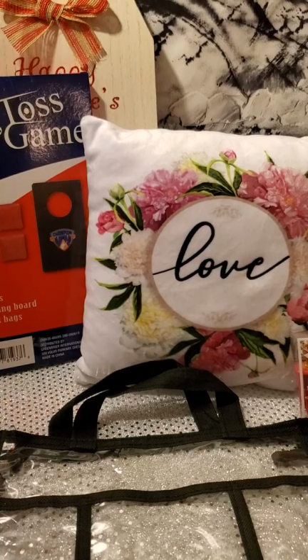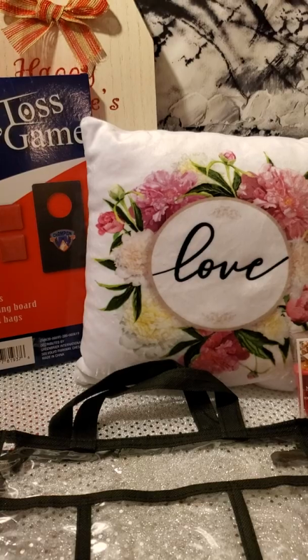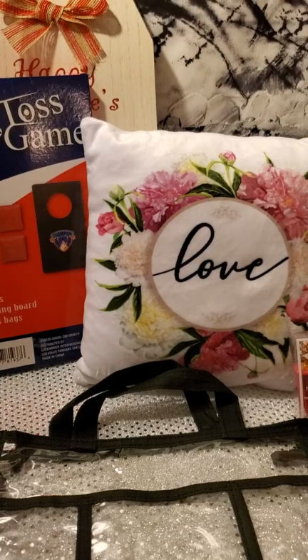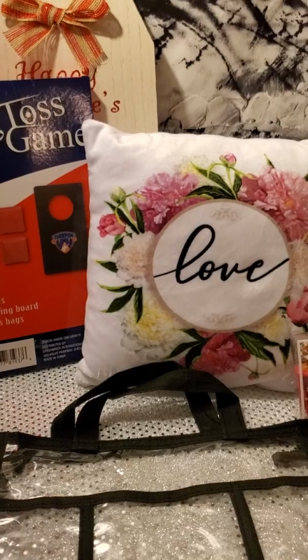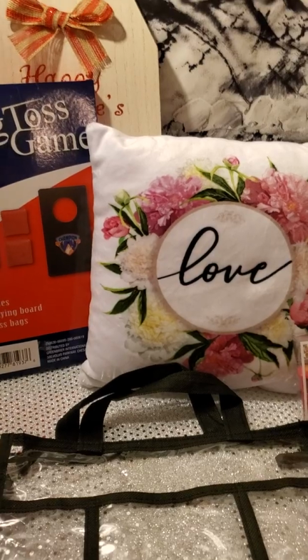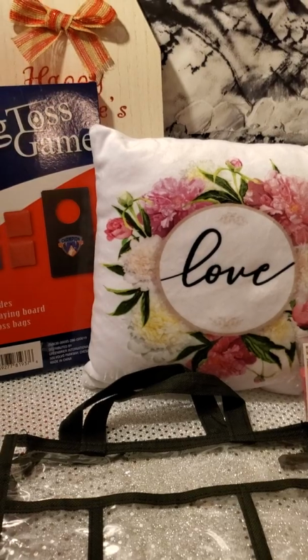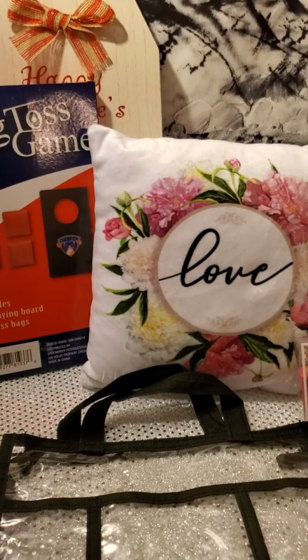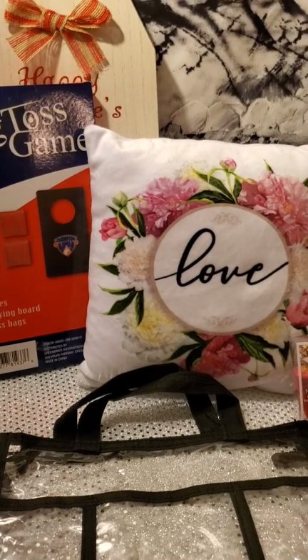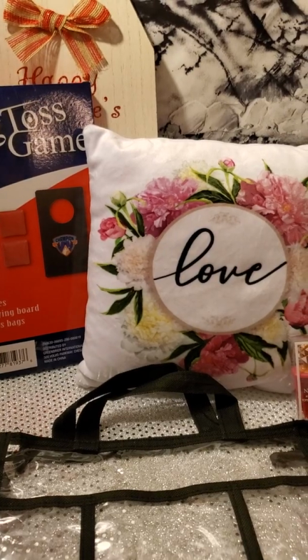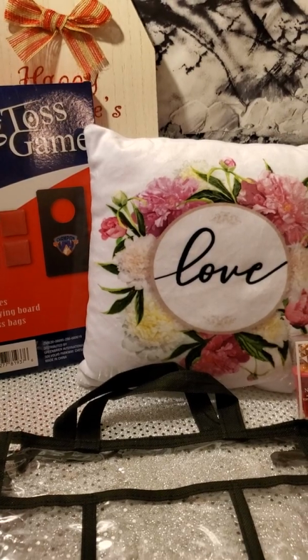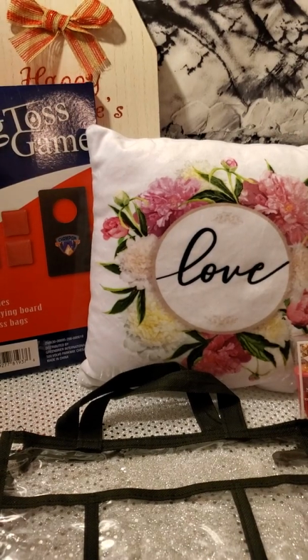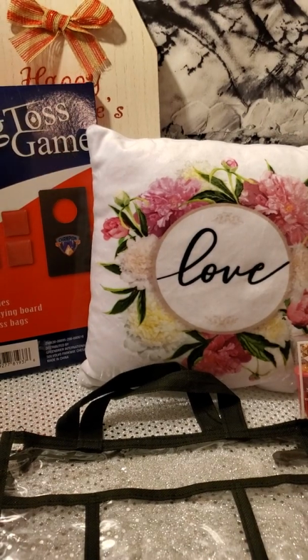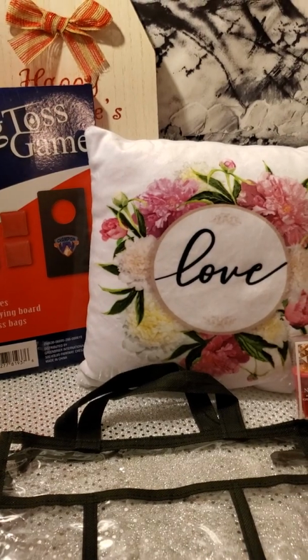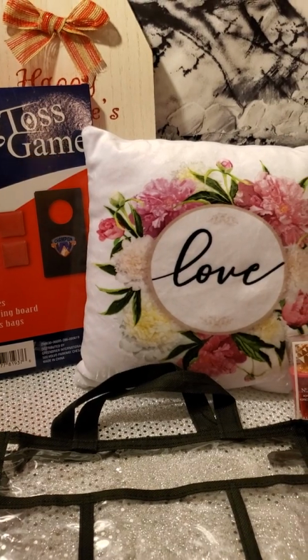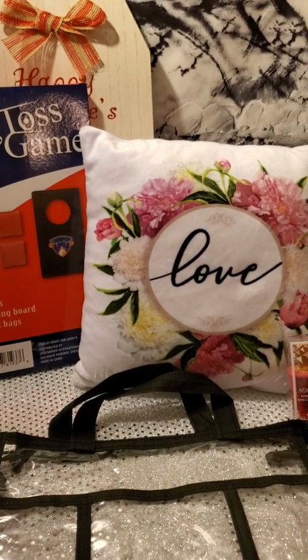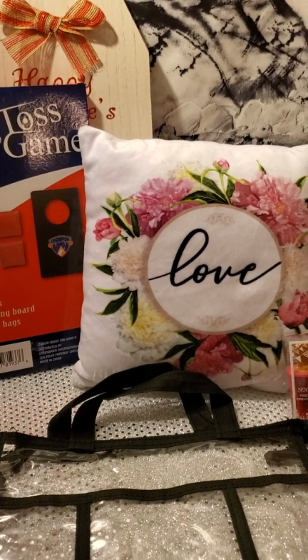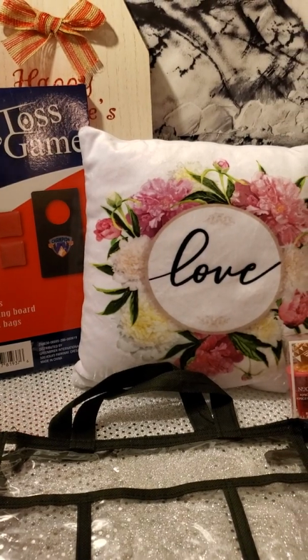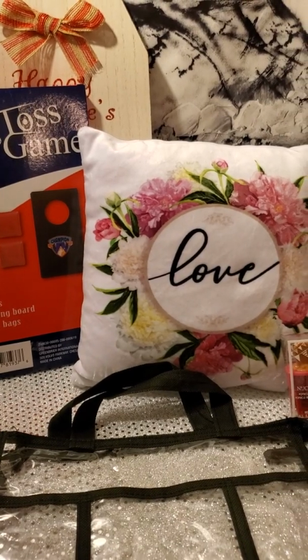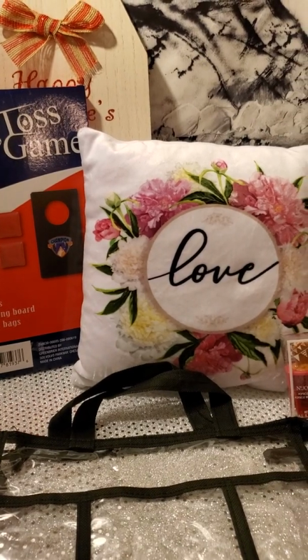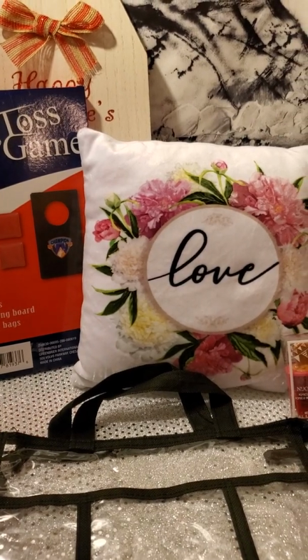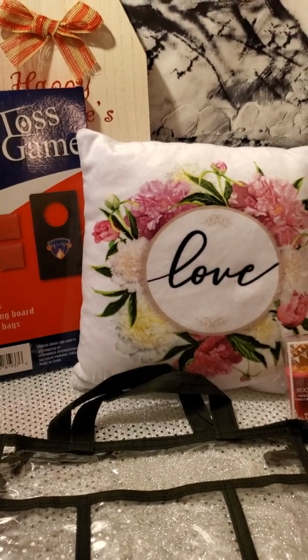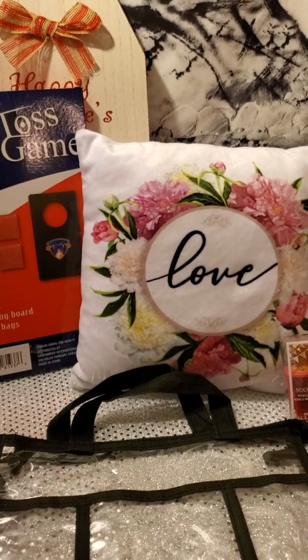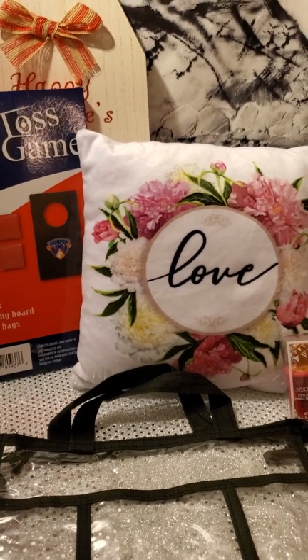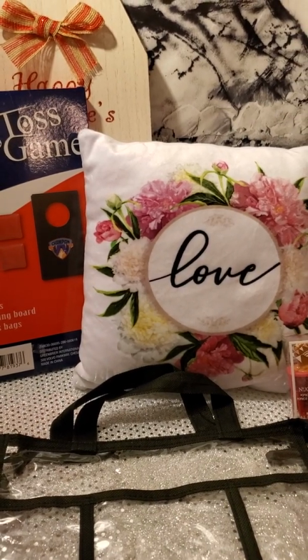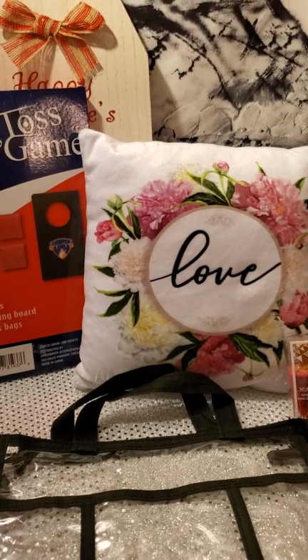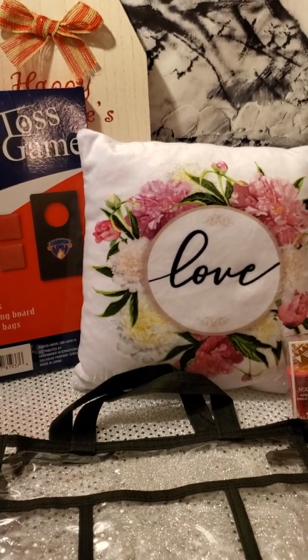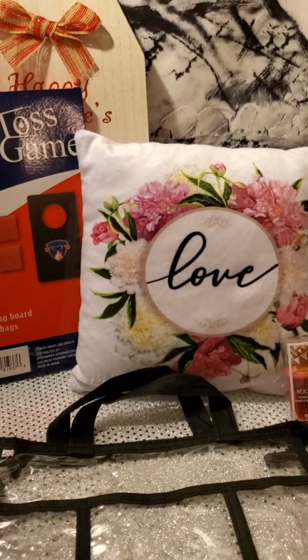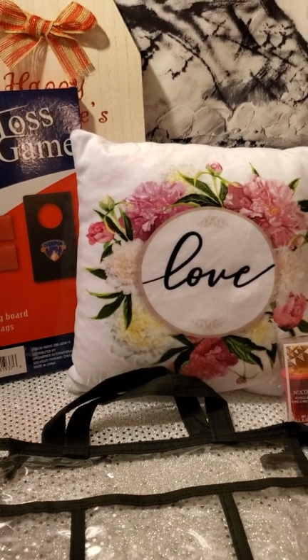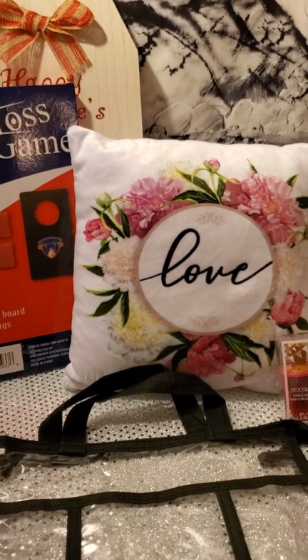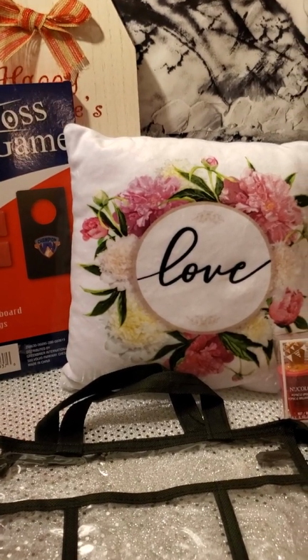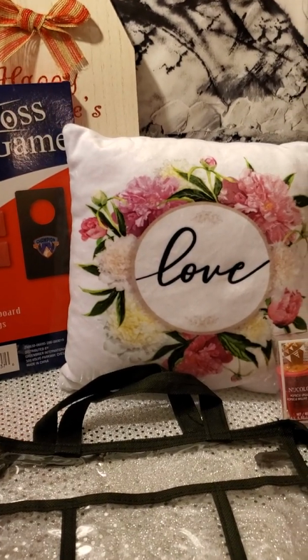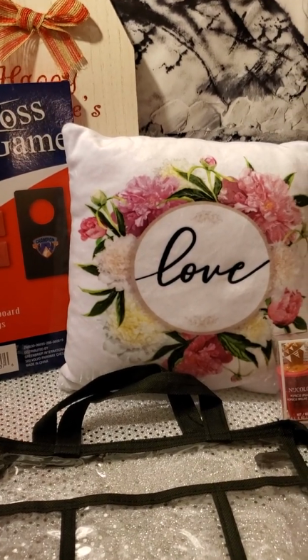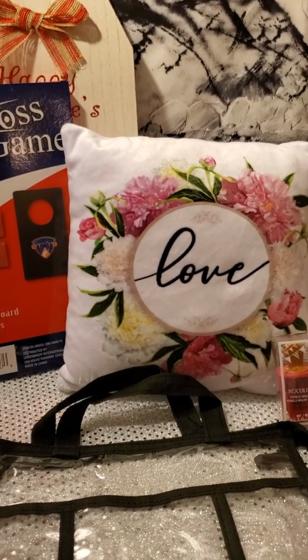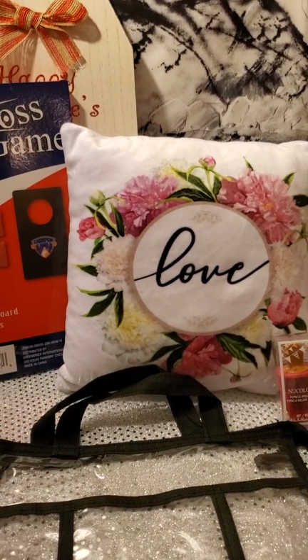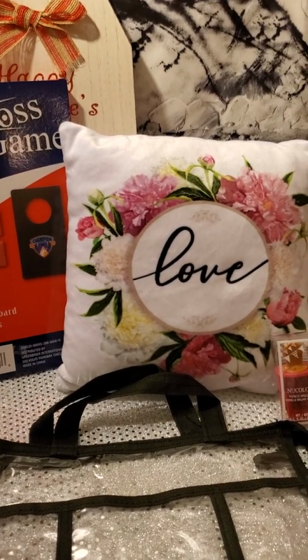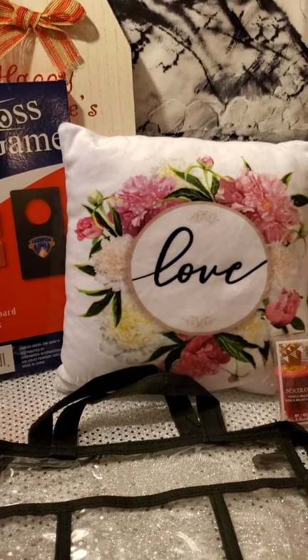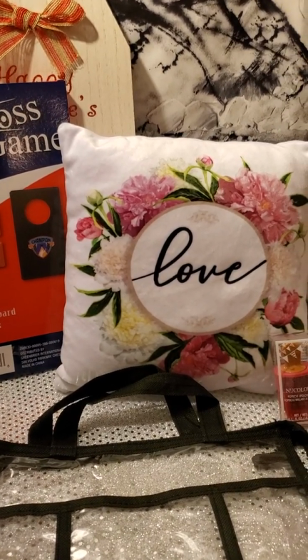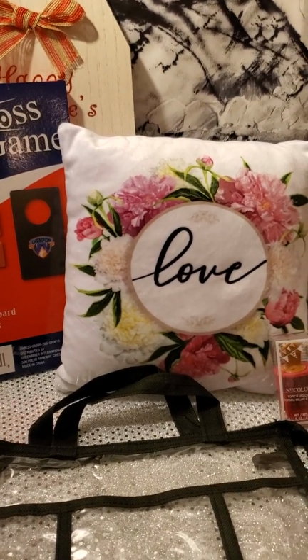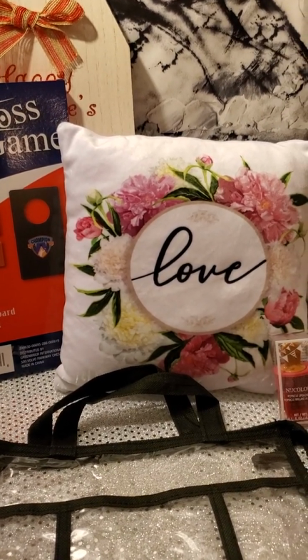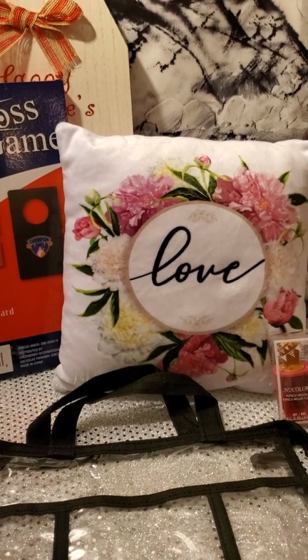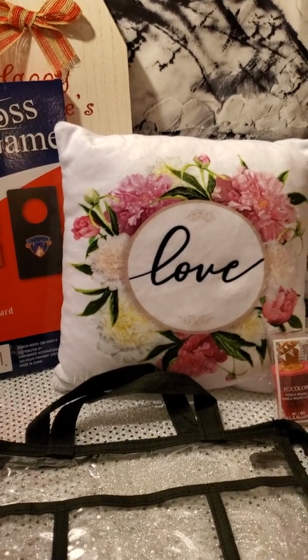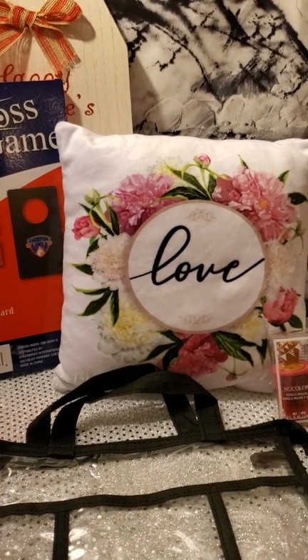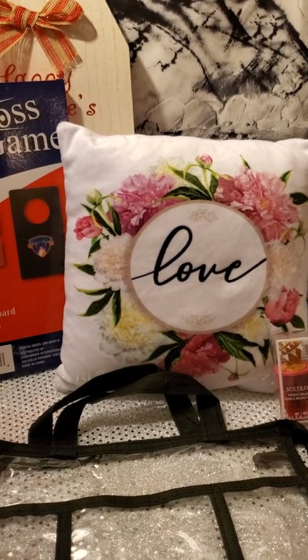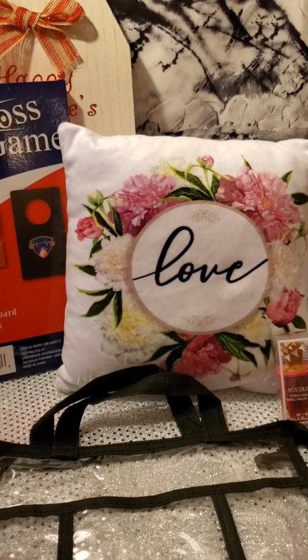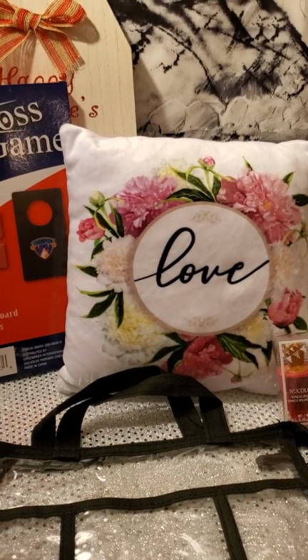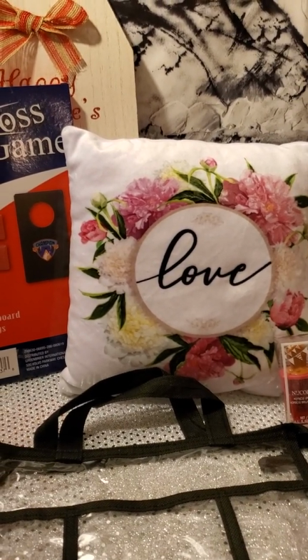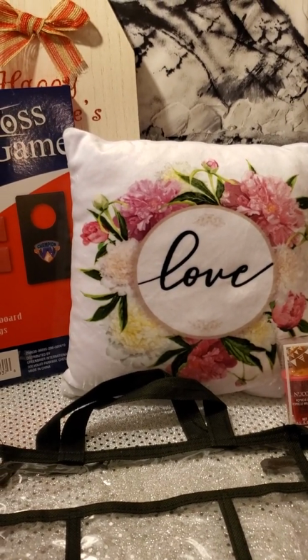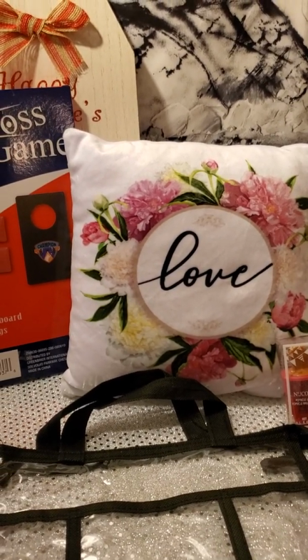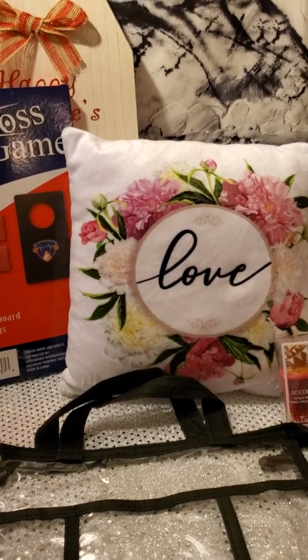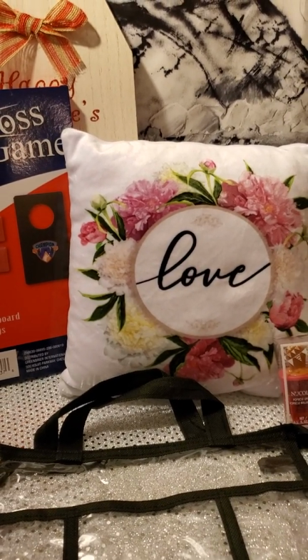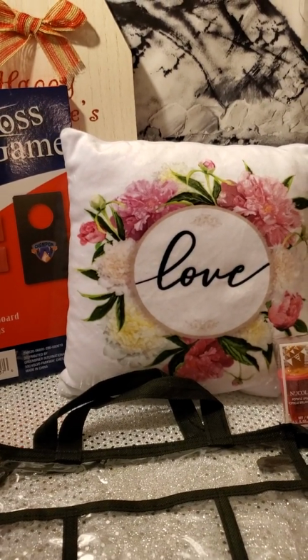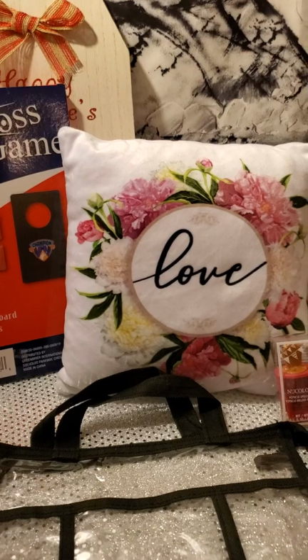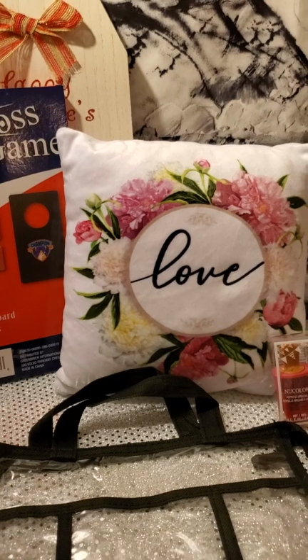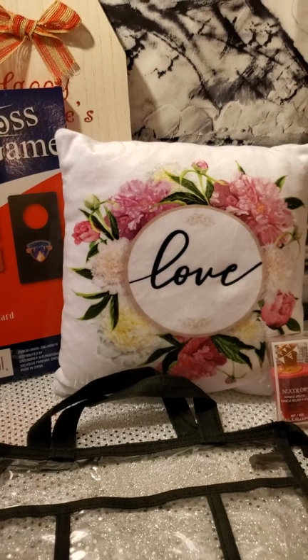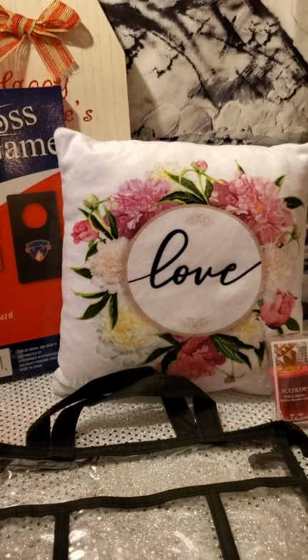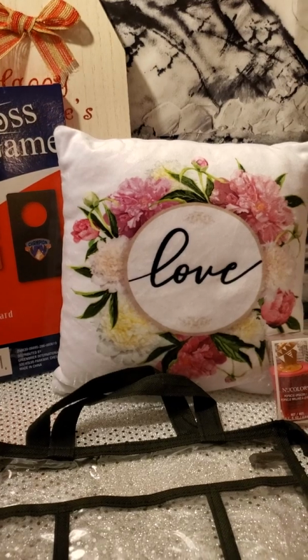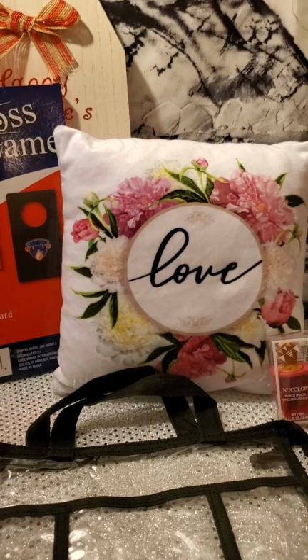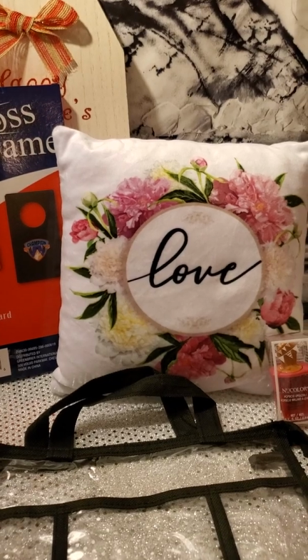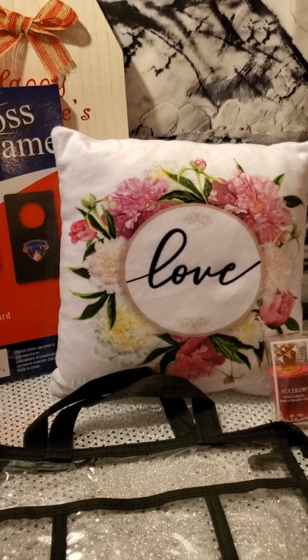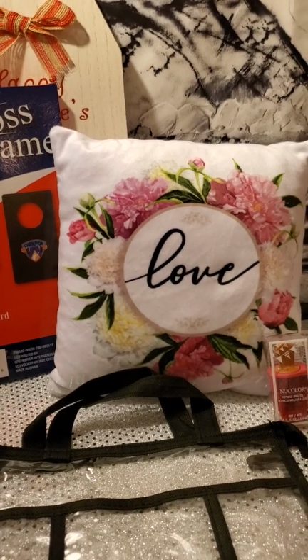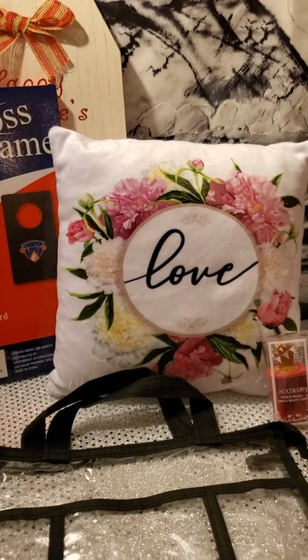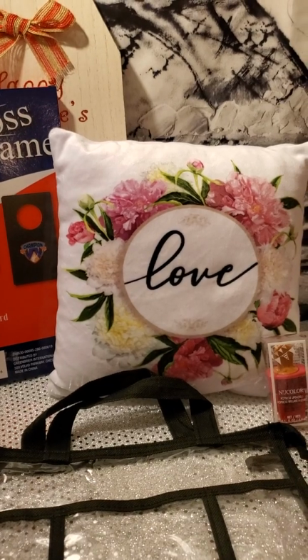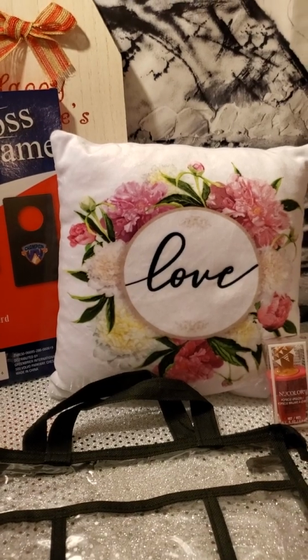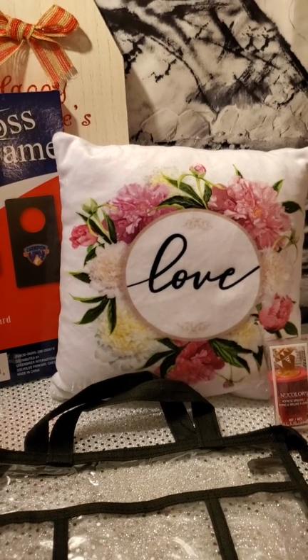Happy Monday everyone! Welcome to my Dollar Tree Haul. This is L Squad Creations.